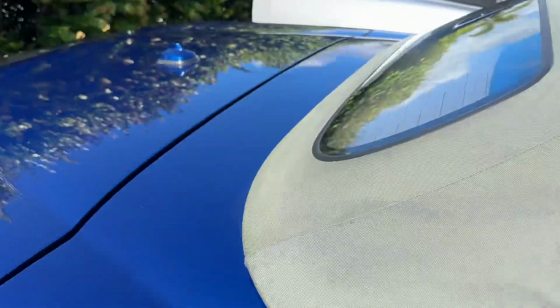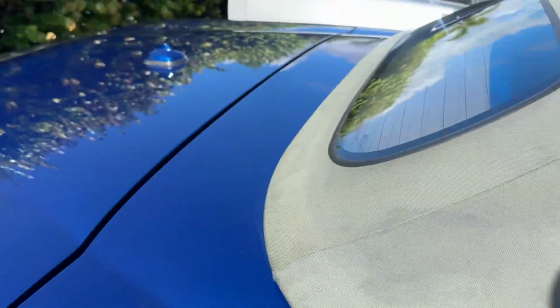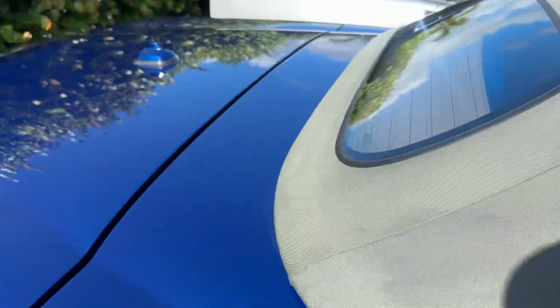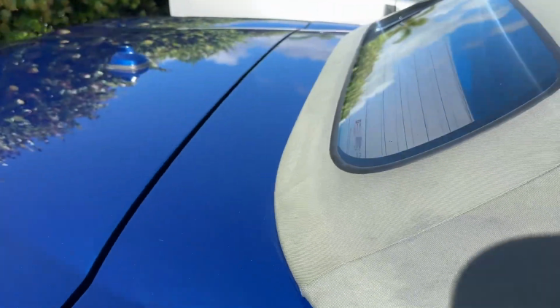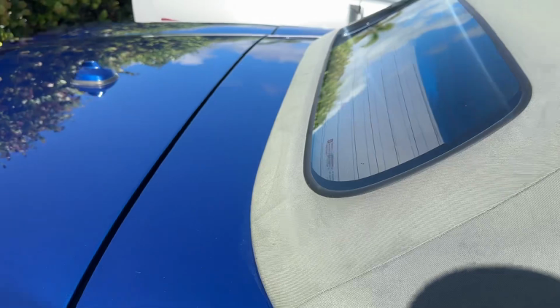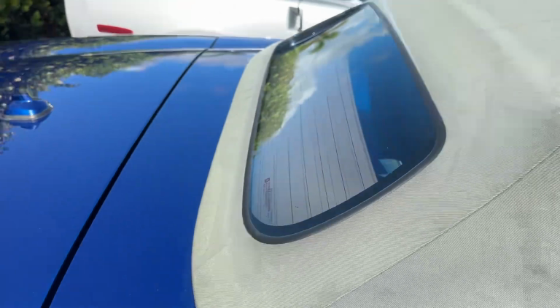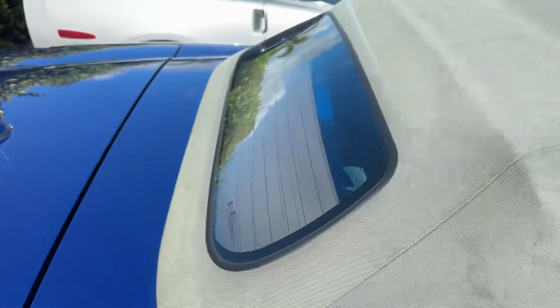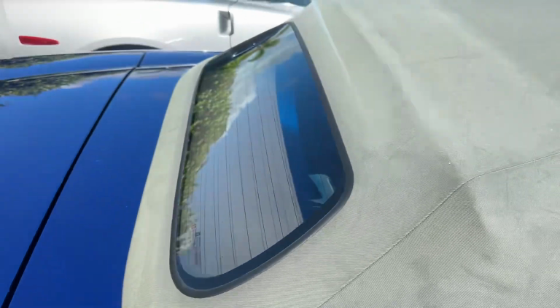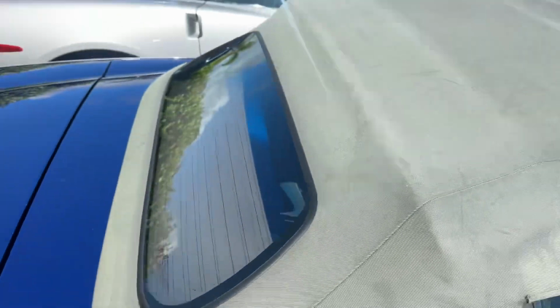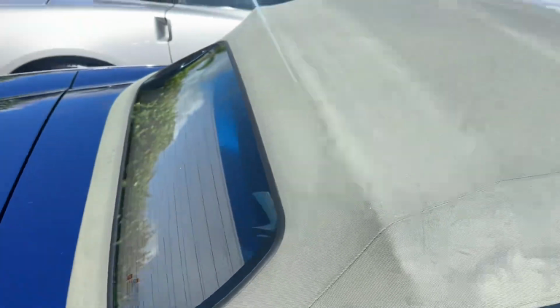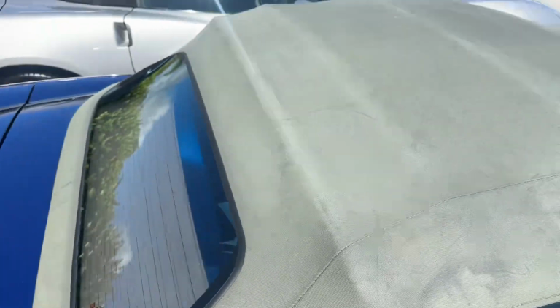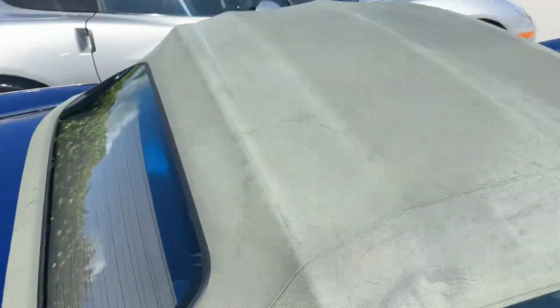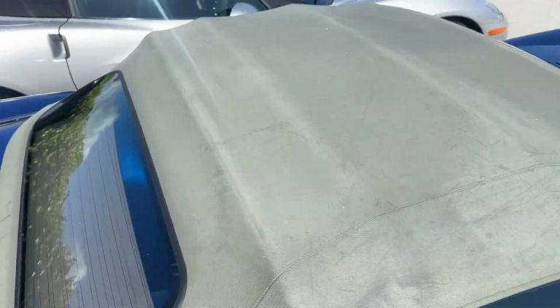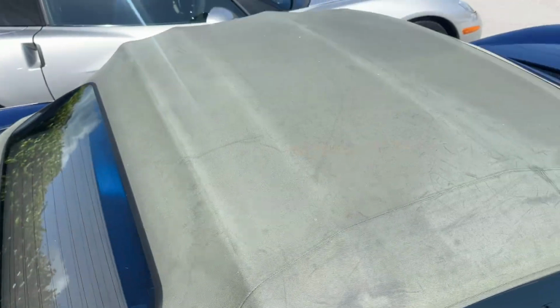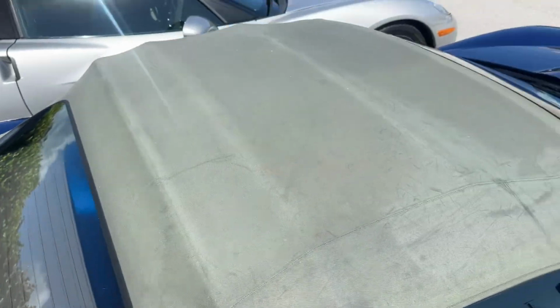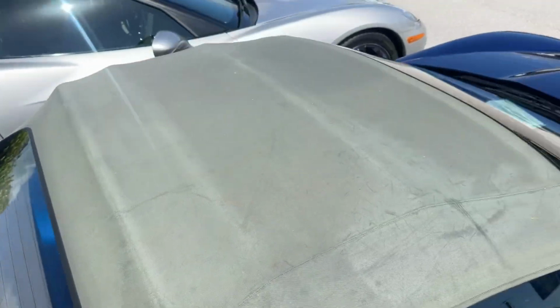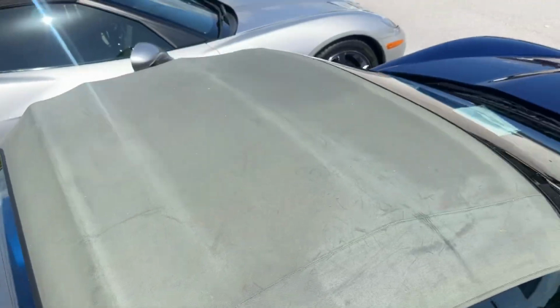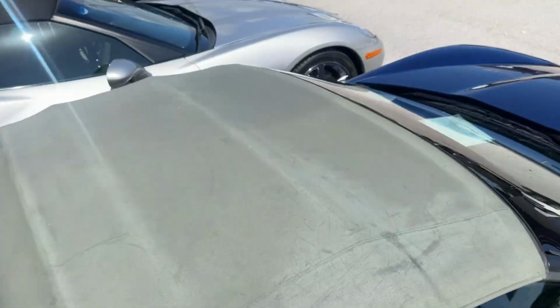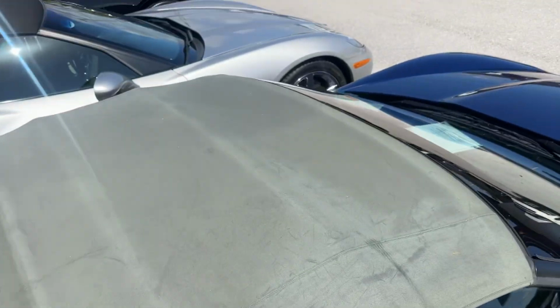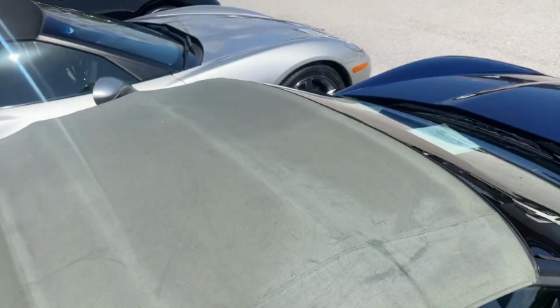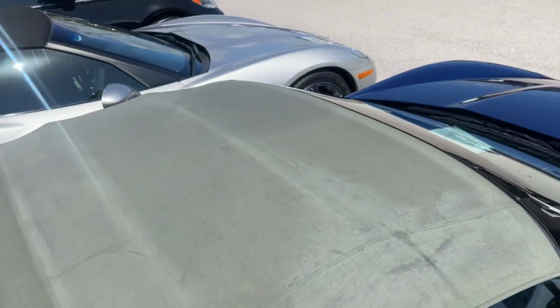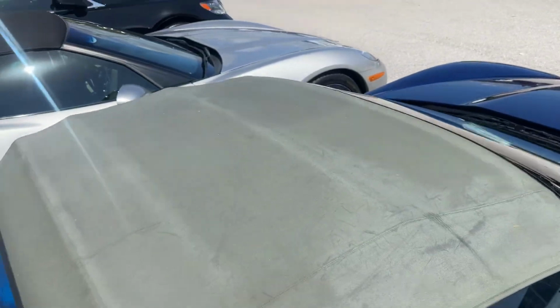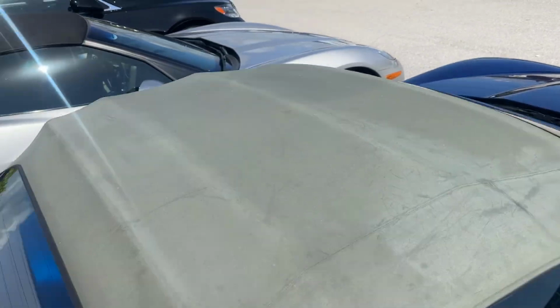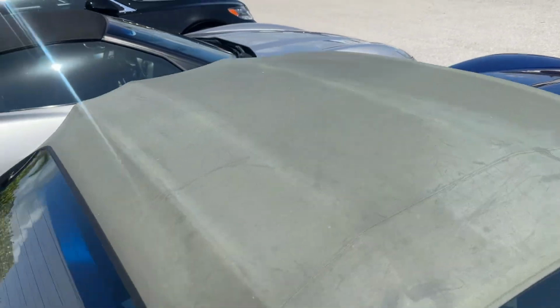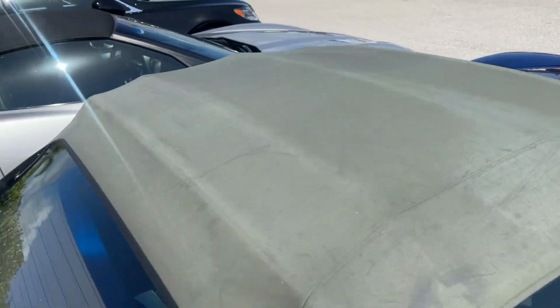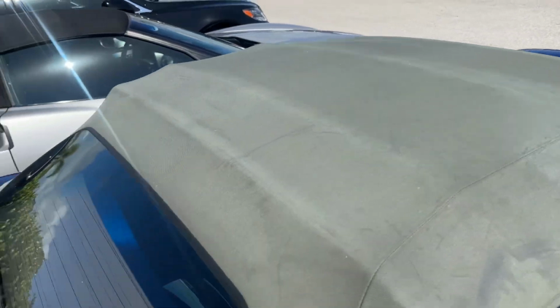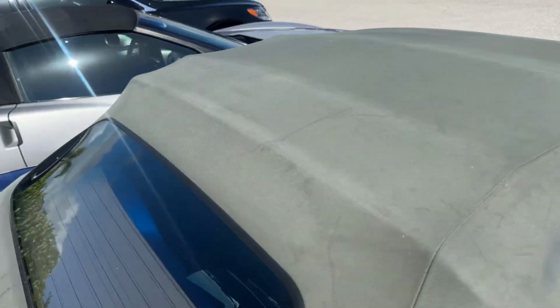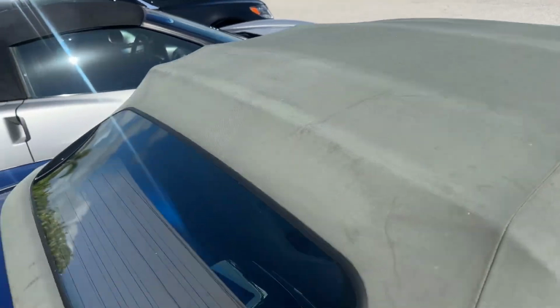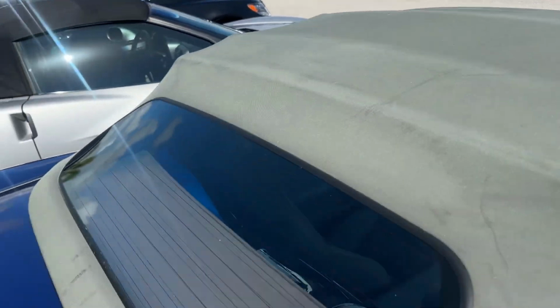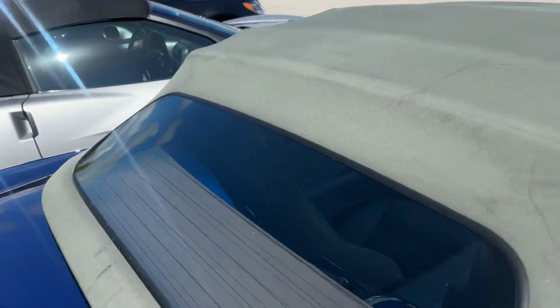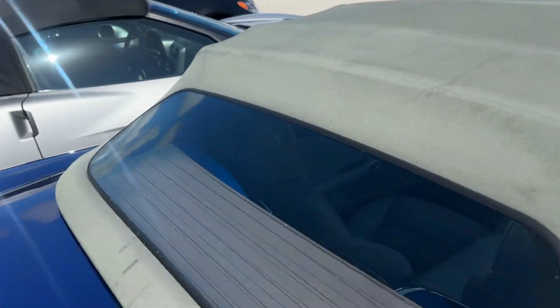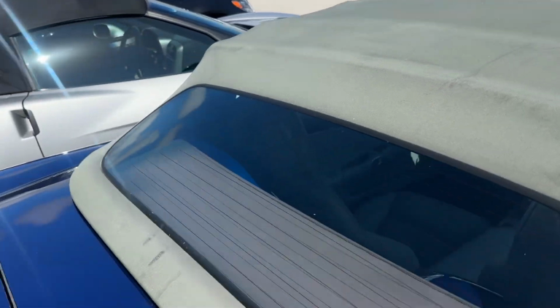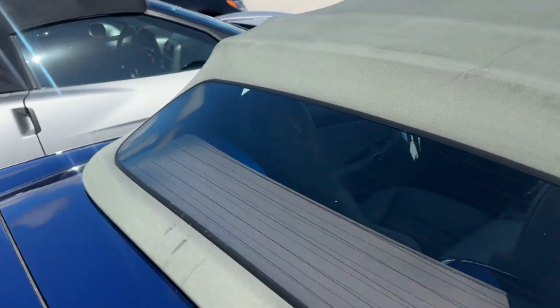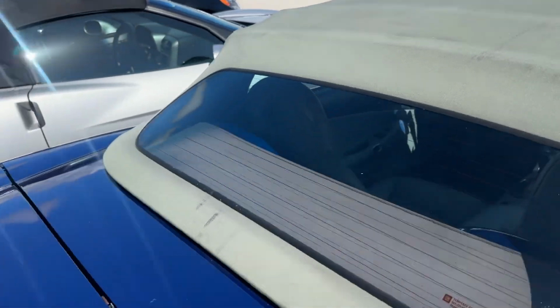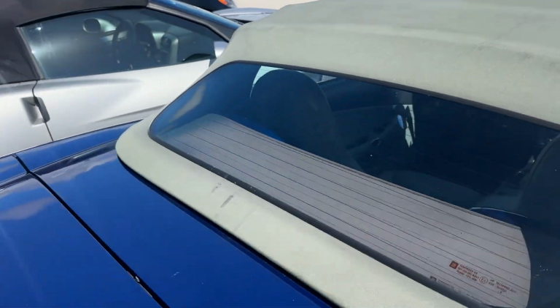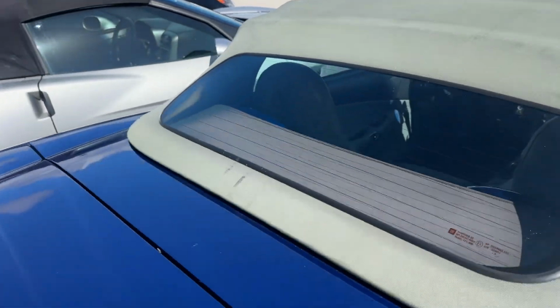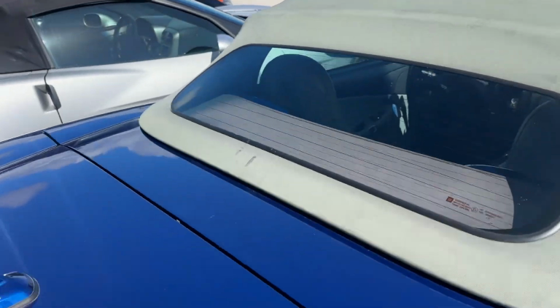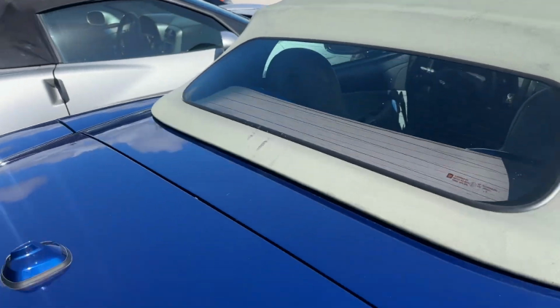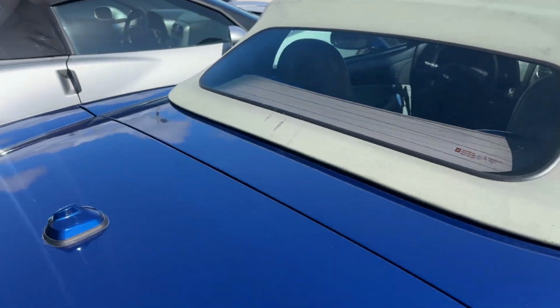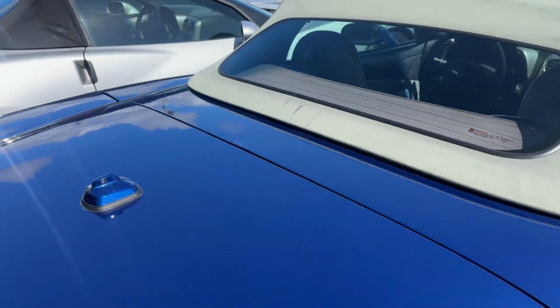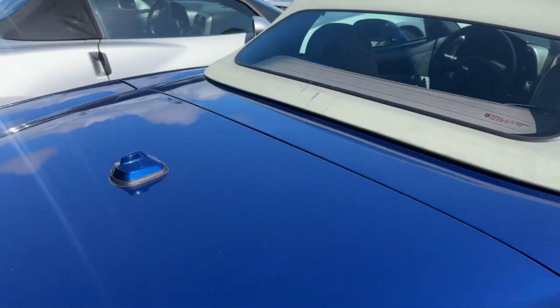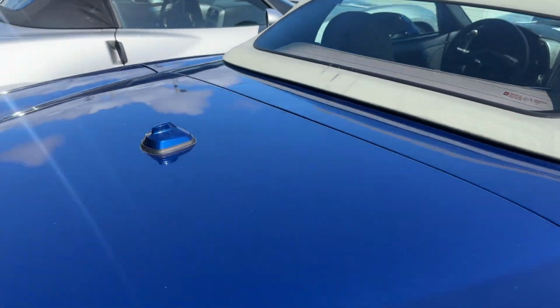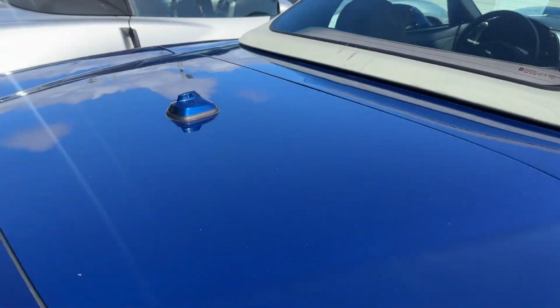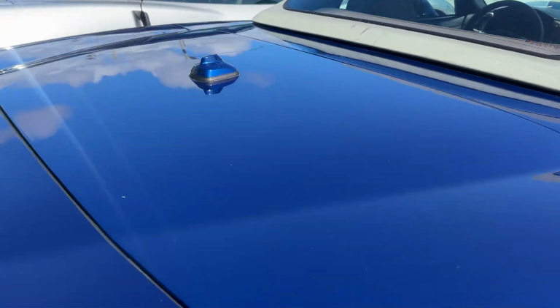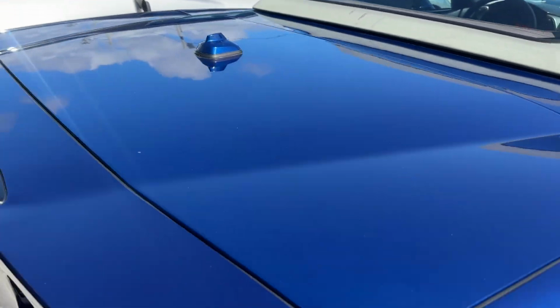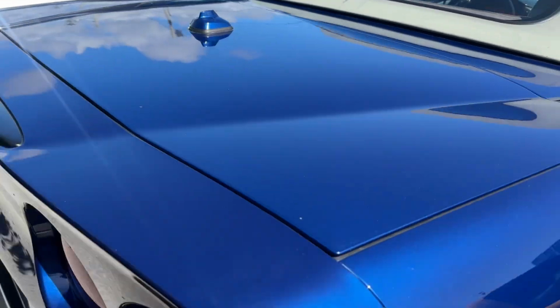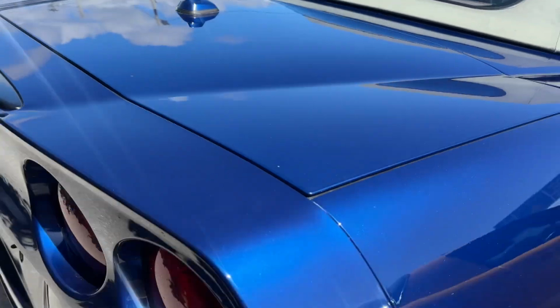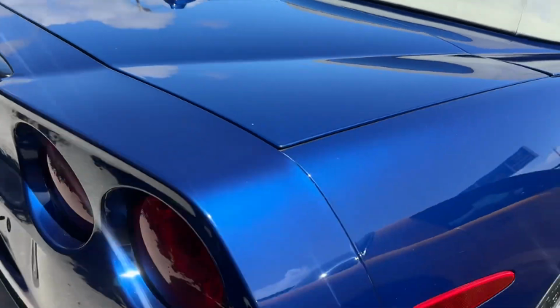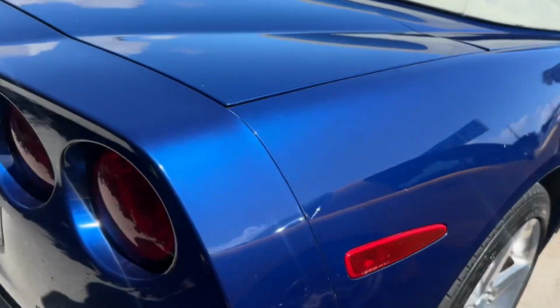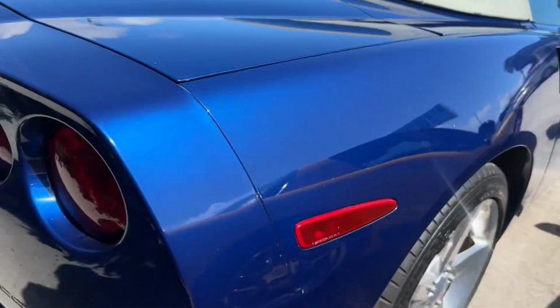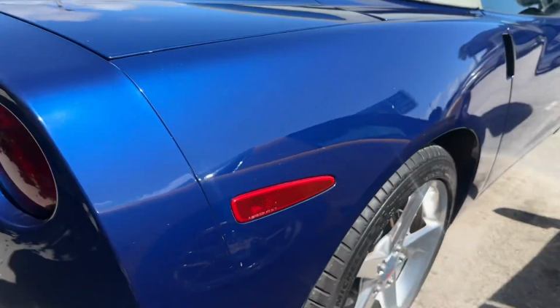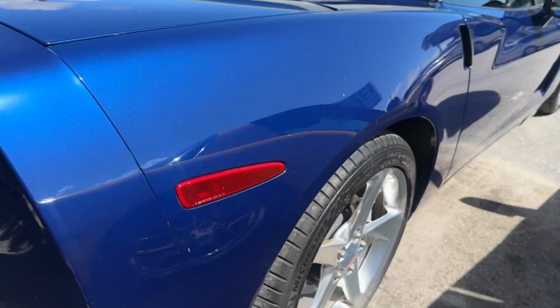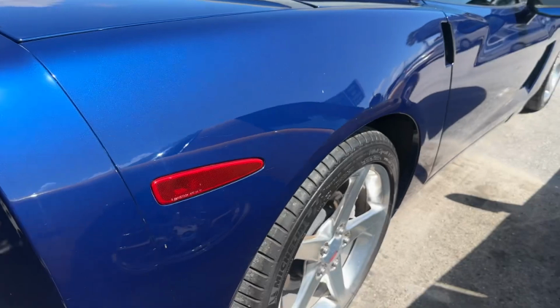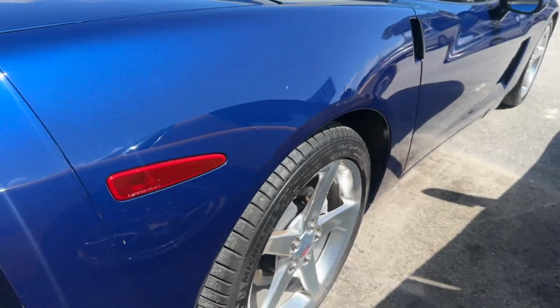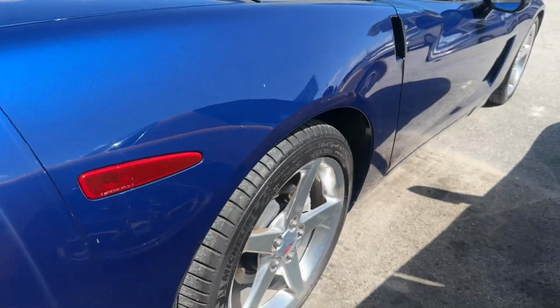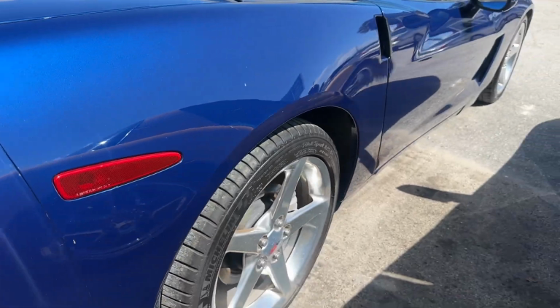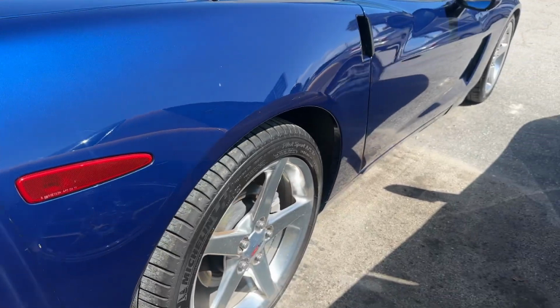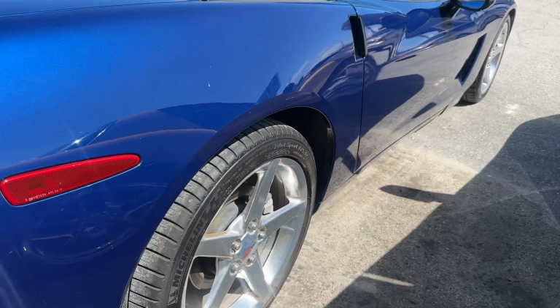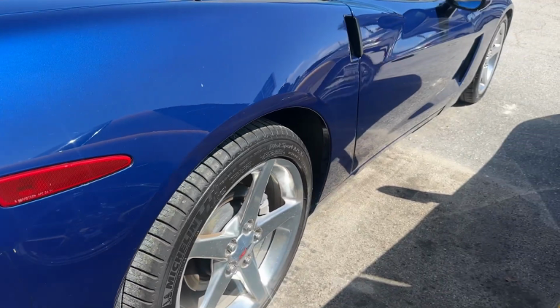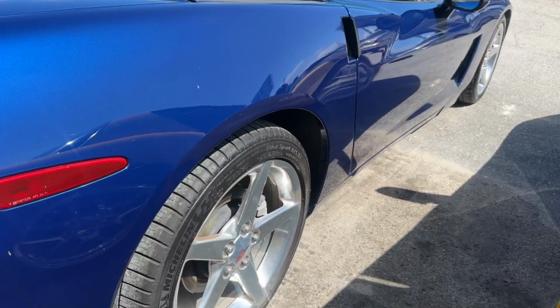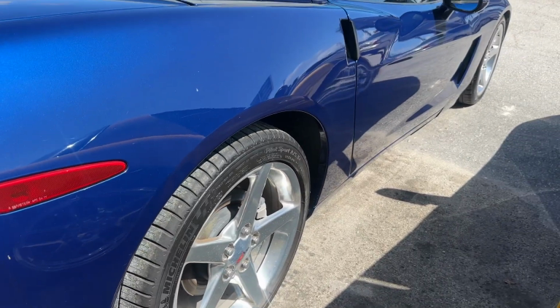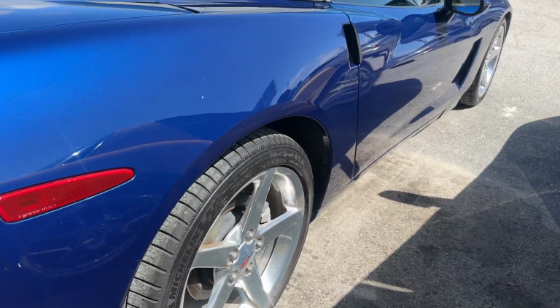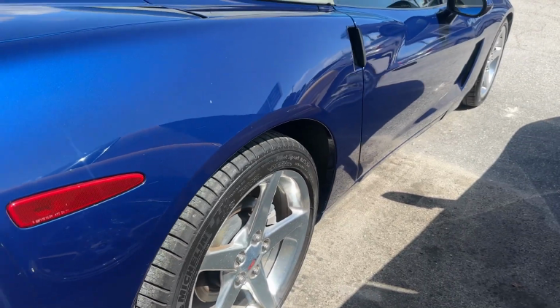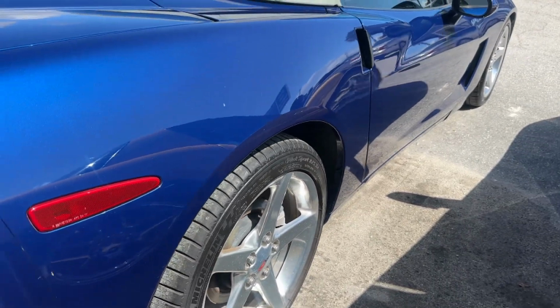Top doesn't have any rips or tears. The rear window's in great shape. I don't see any curb rash on the wheels.